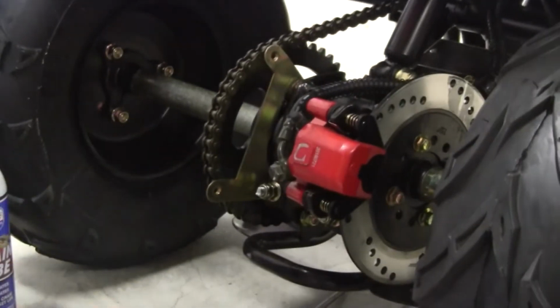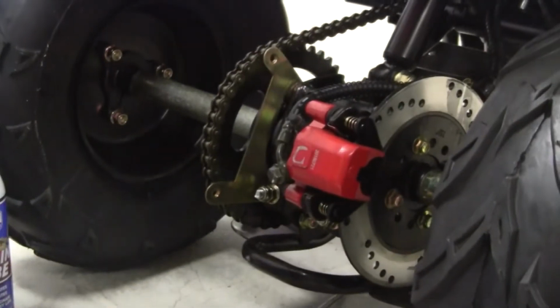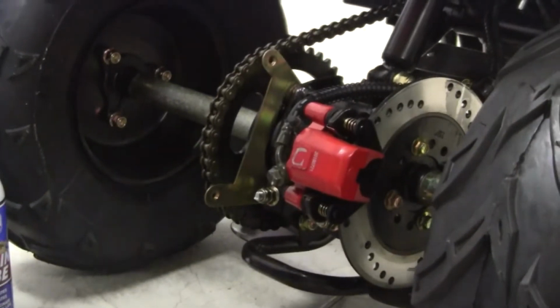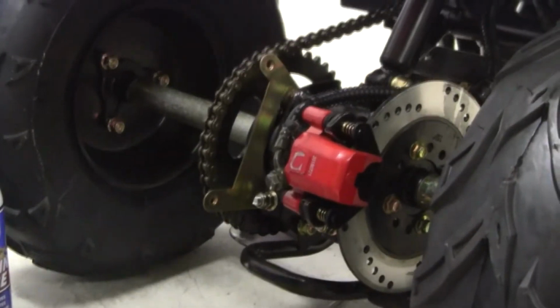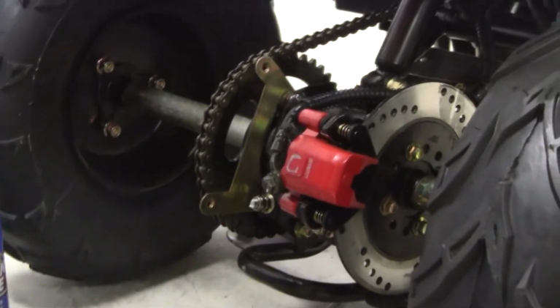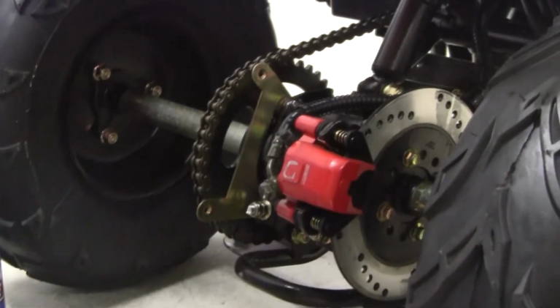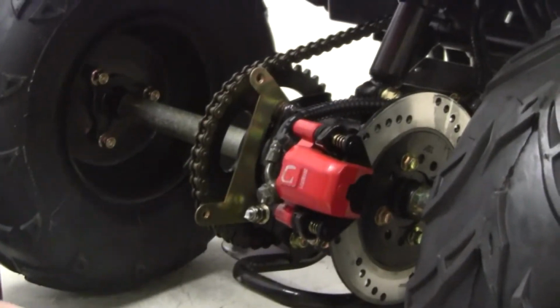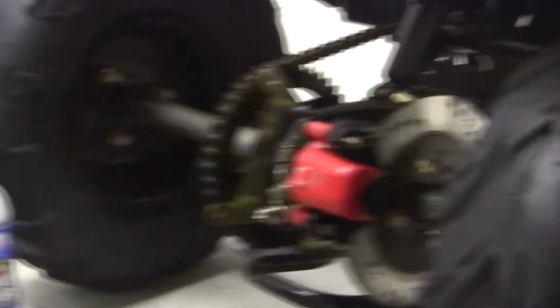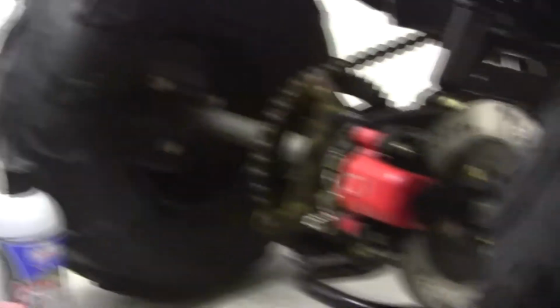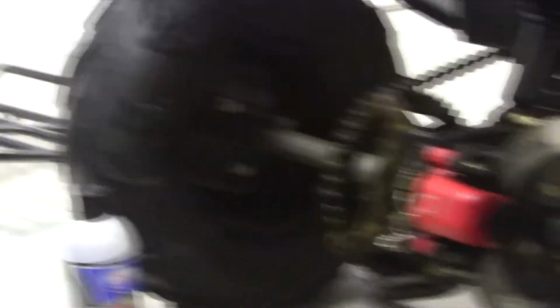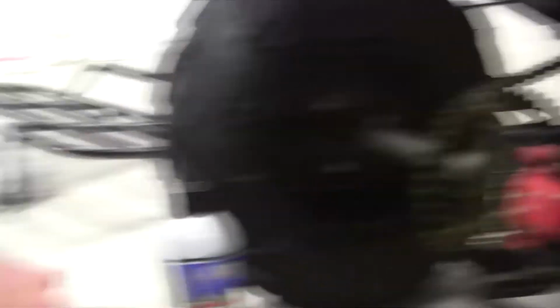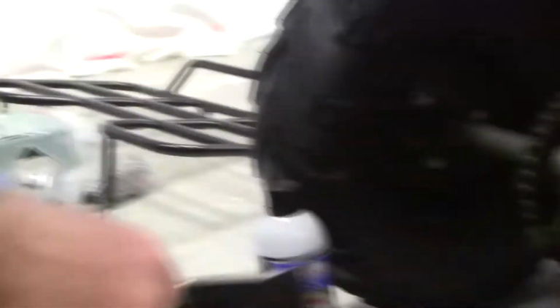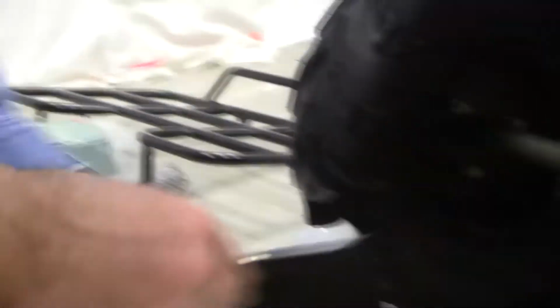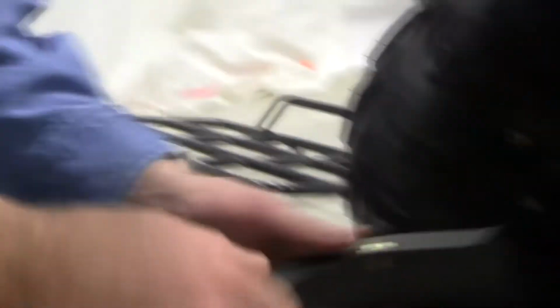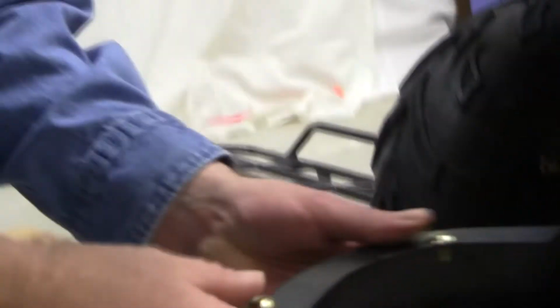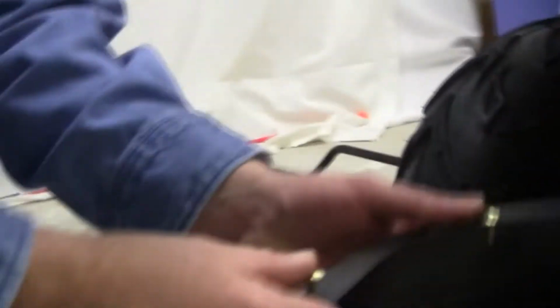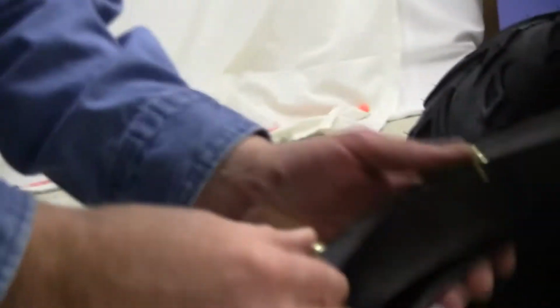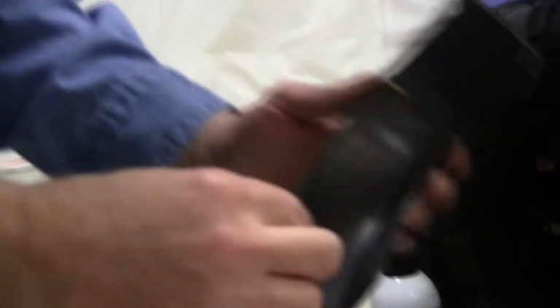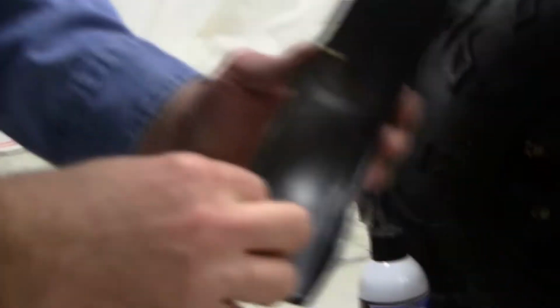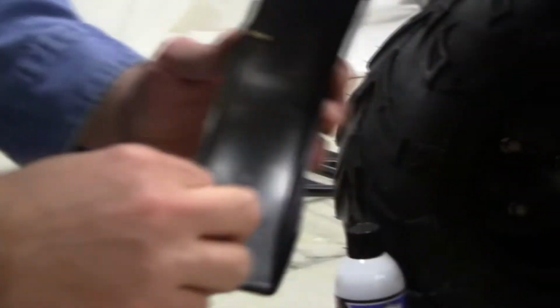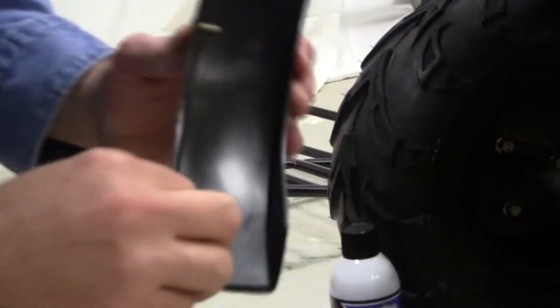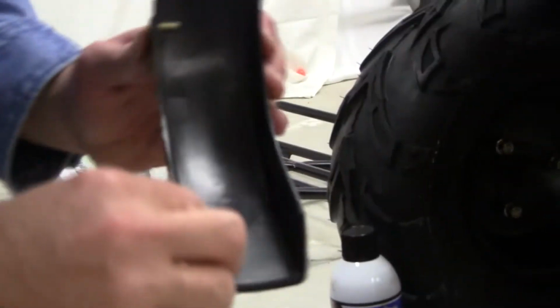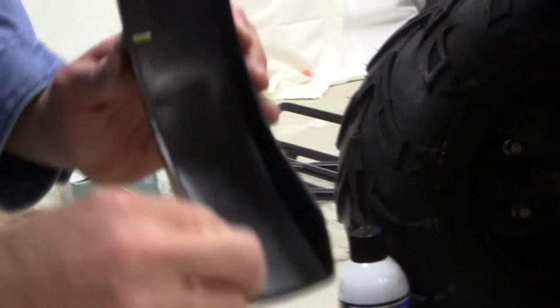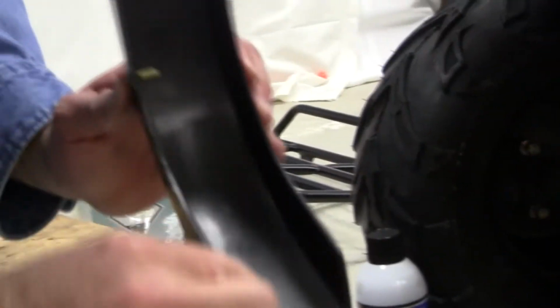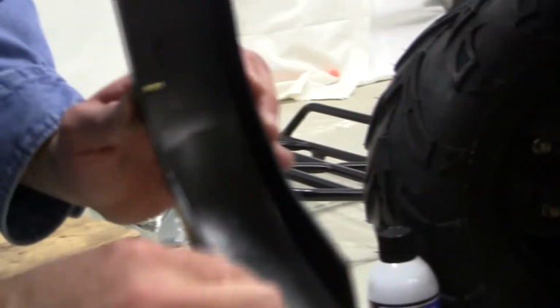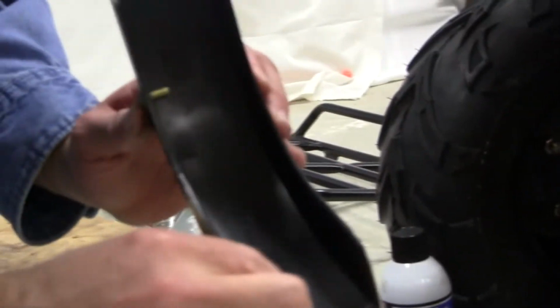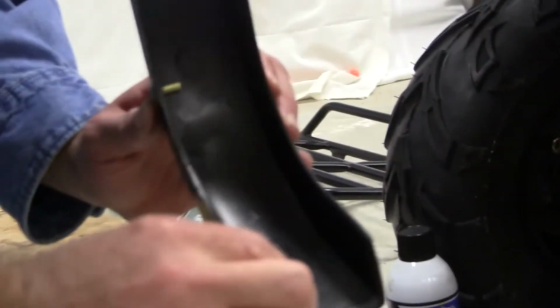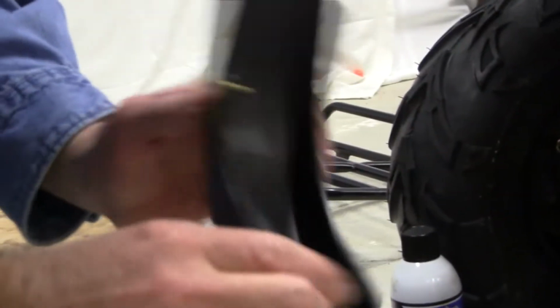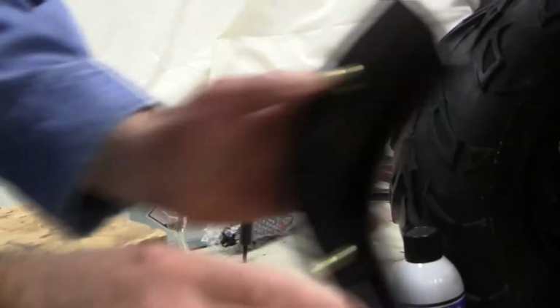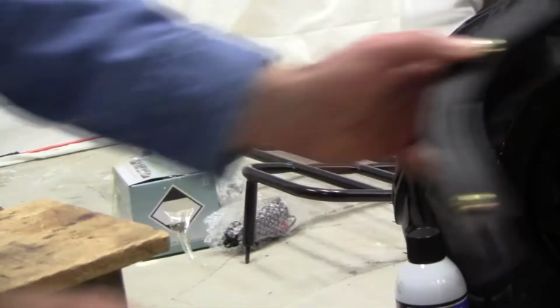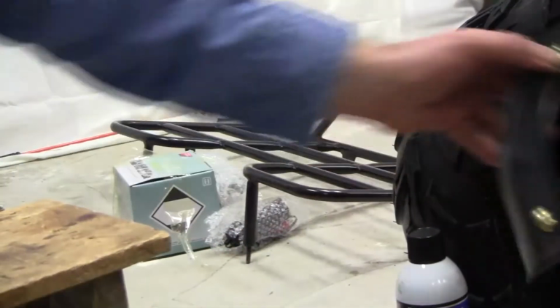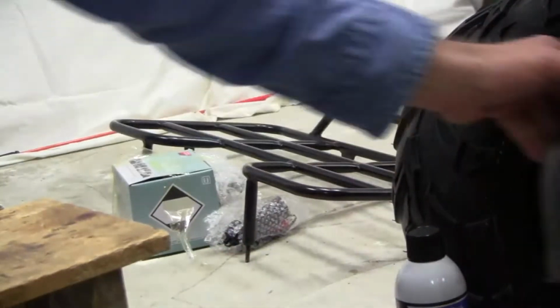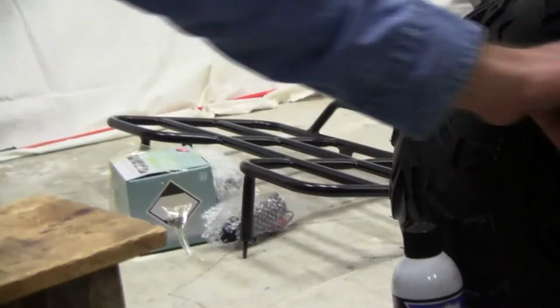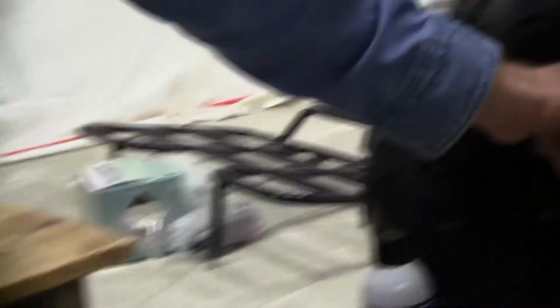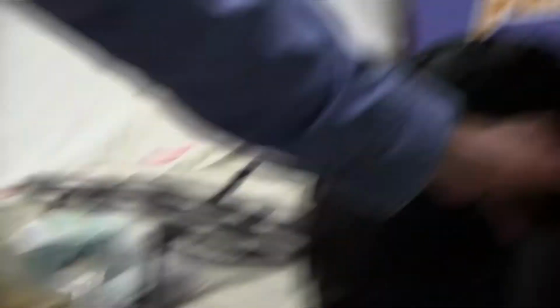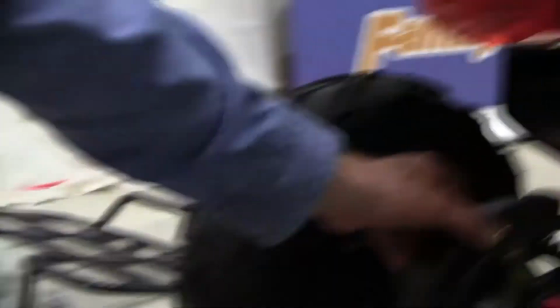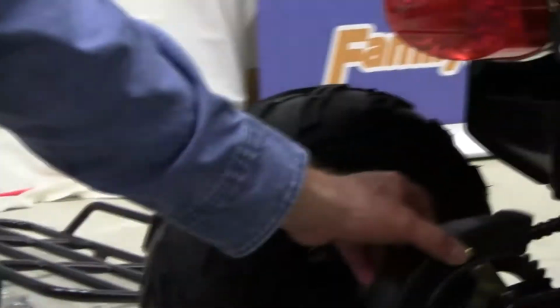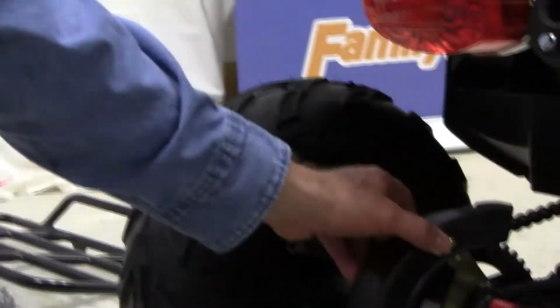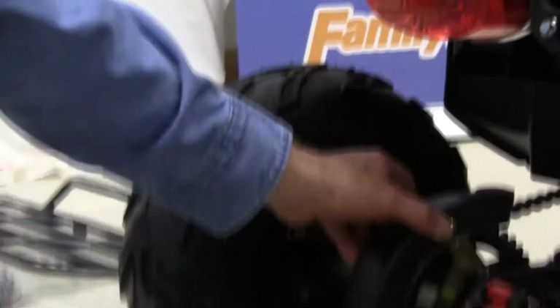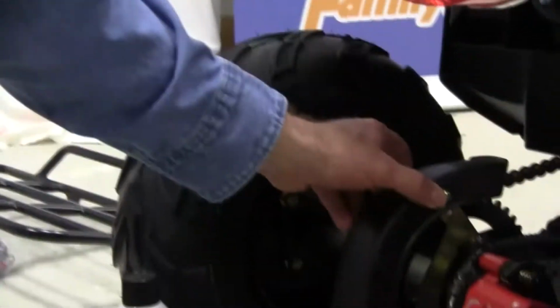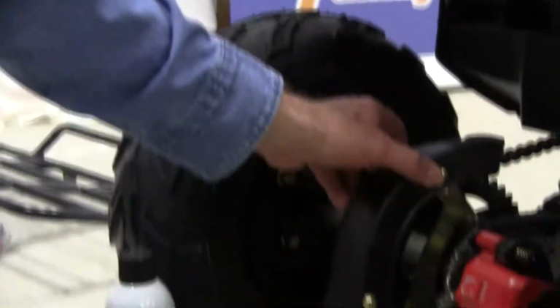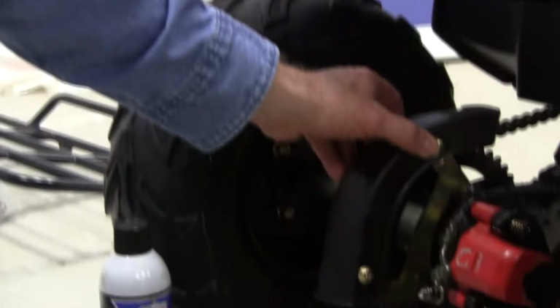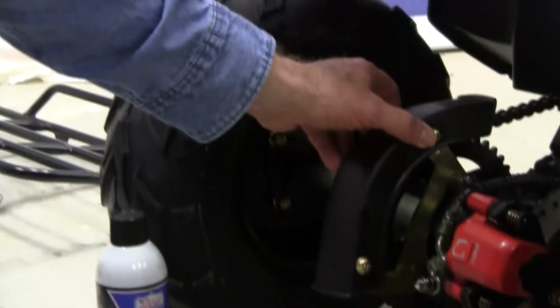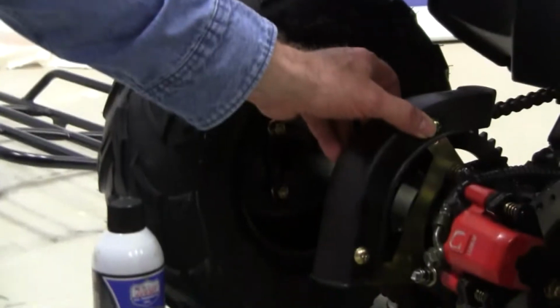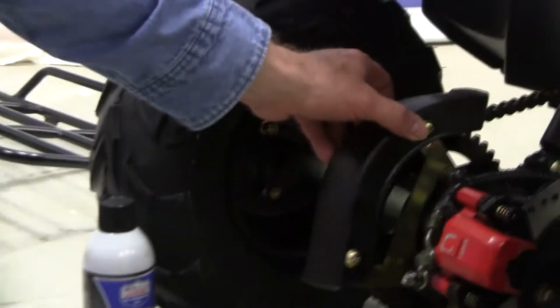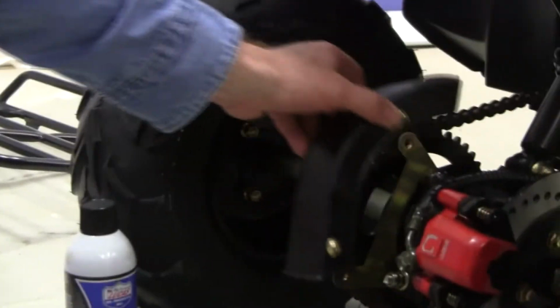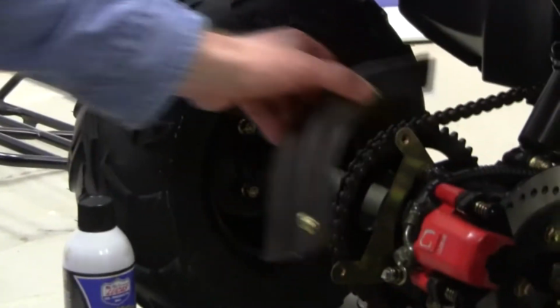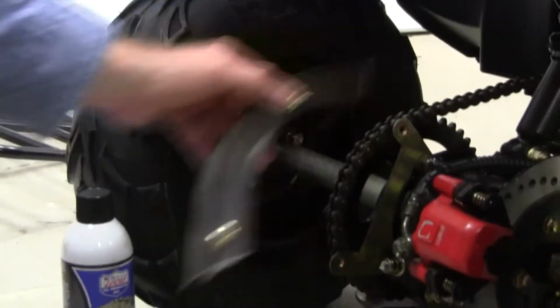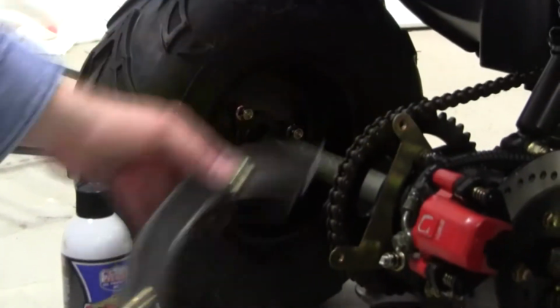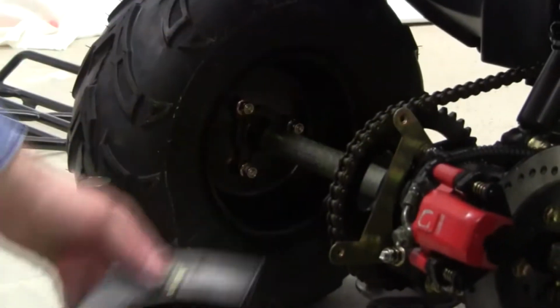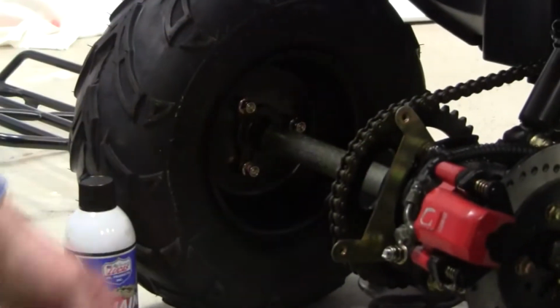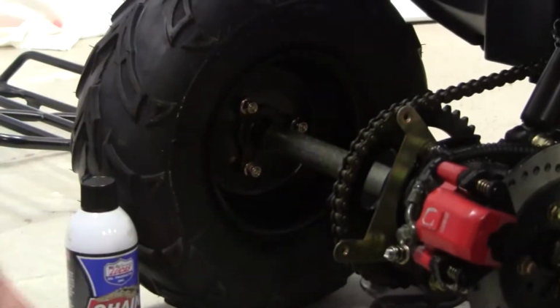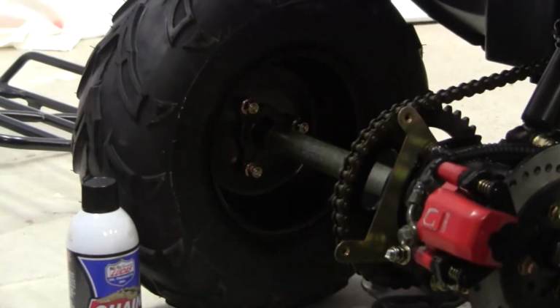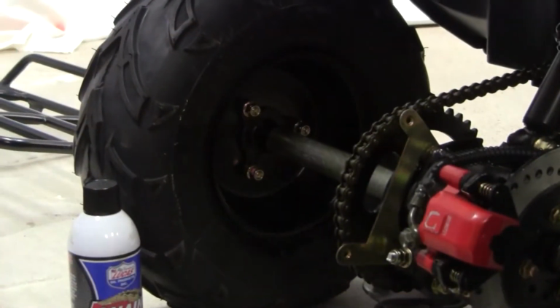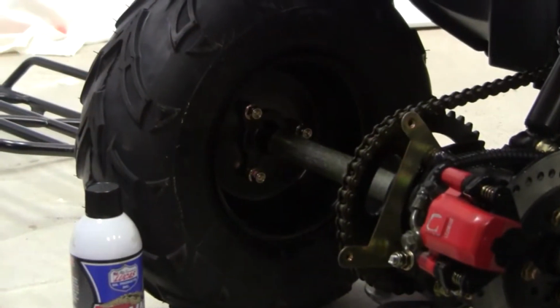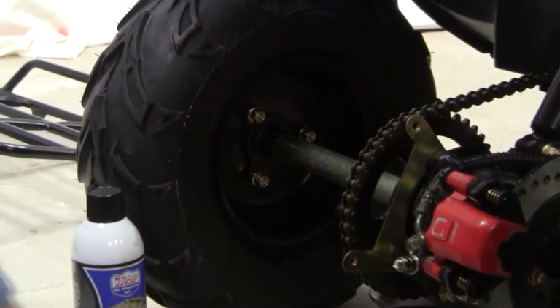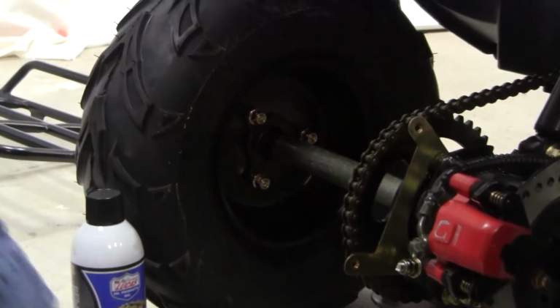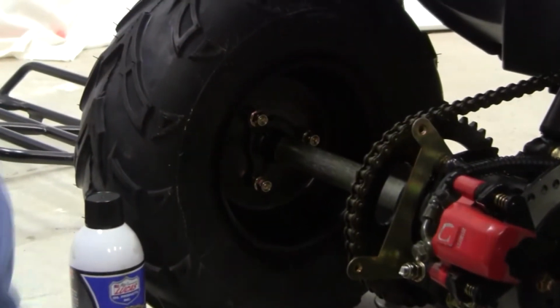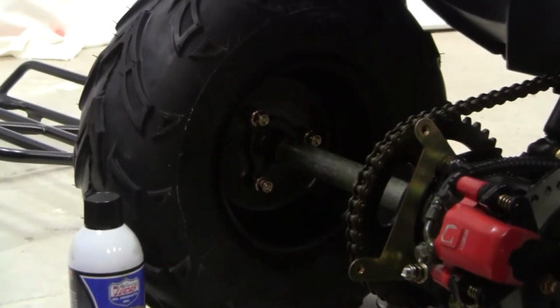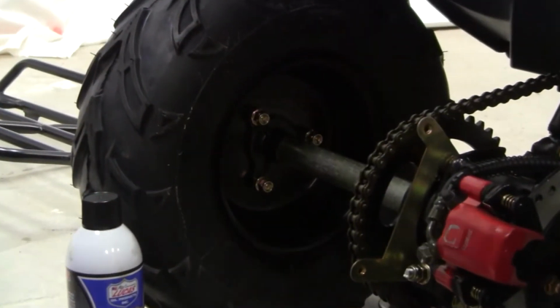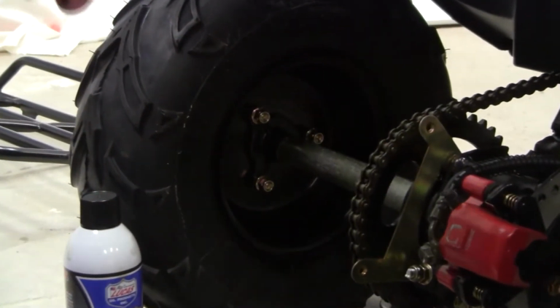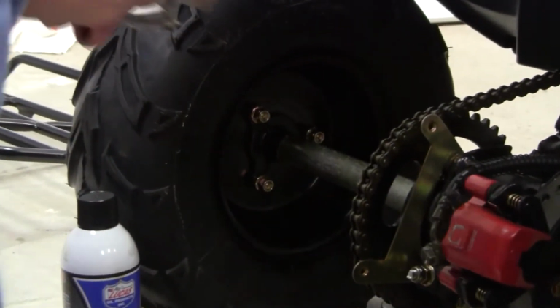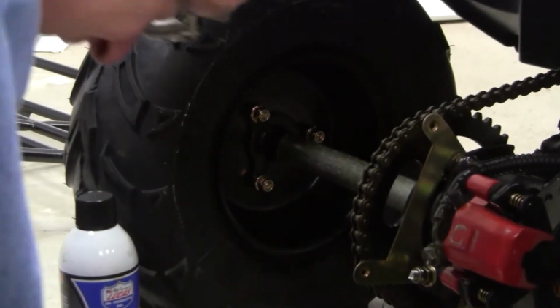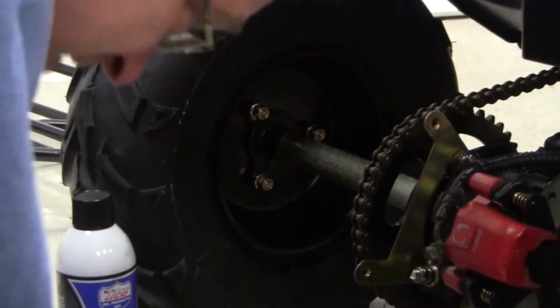First of all, I remove these two screws. That's what takes off the chain guard.